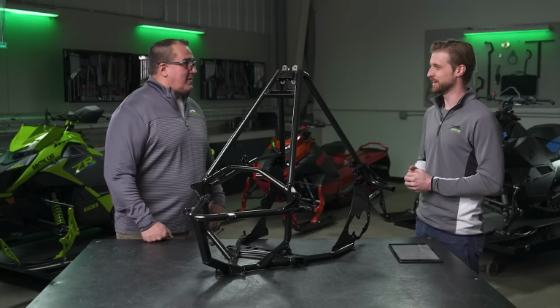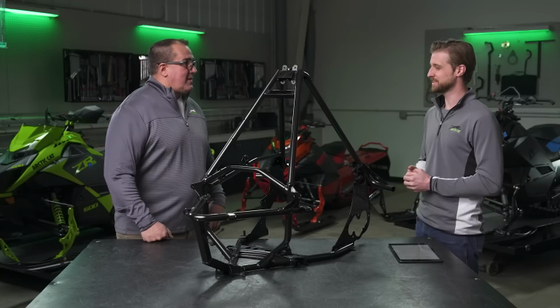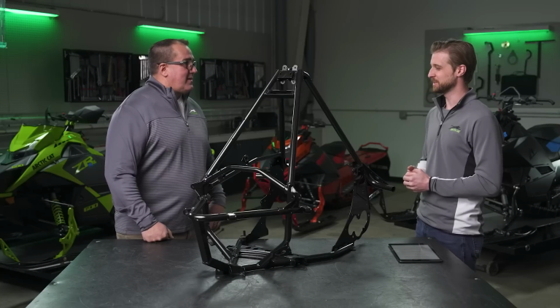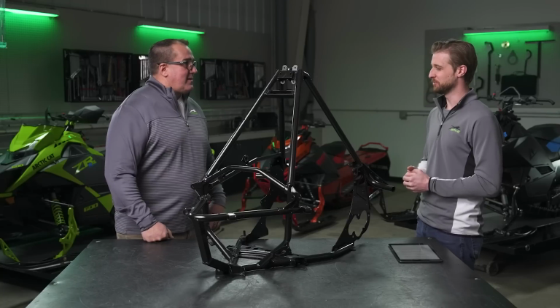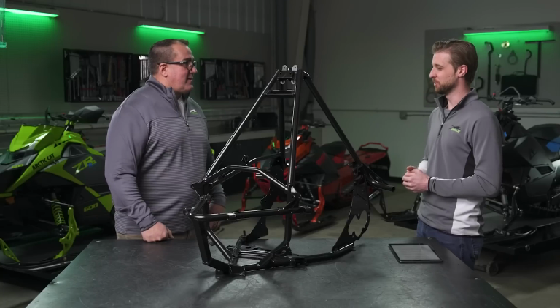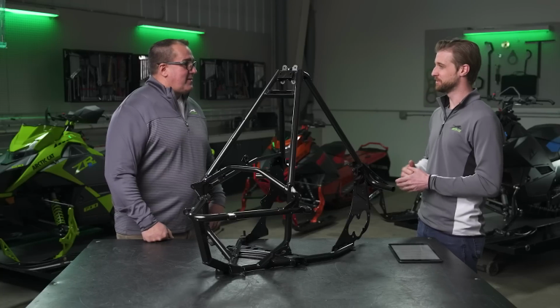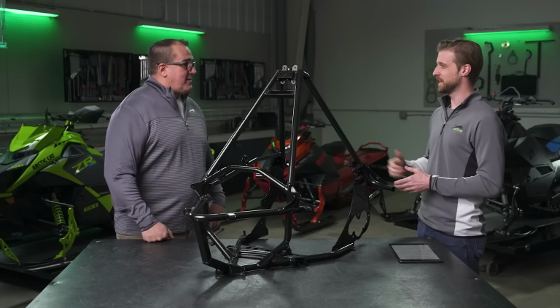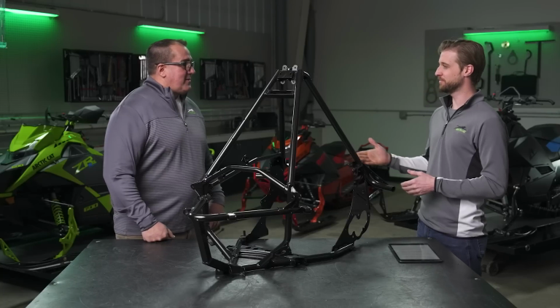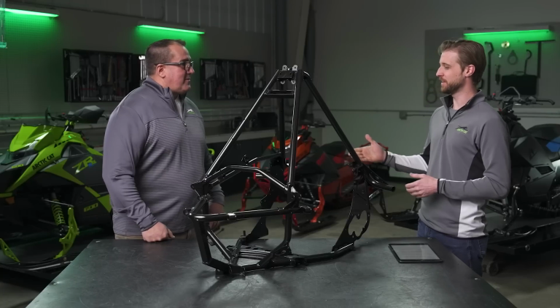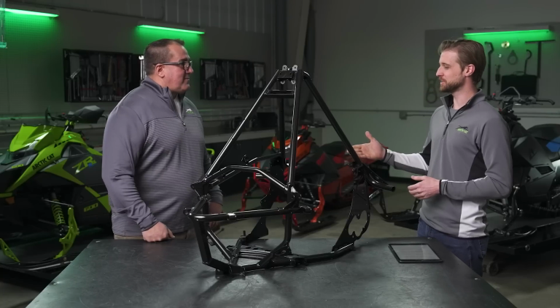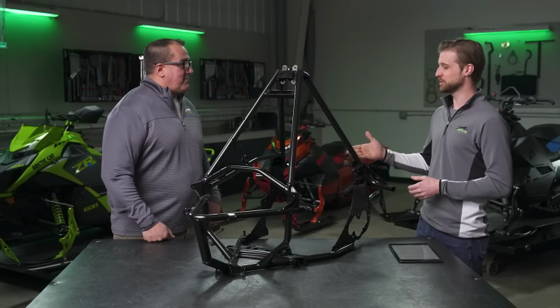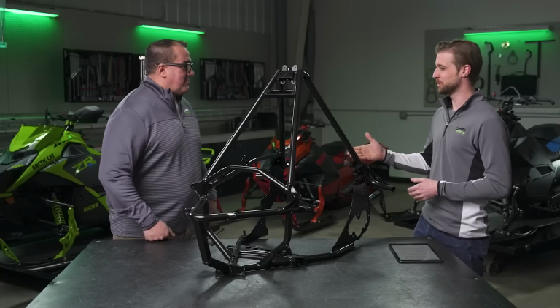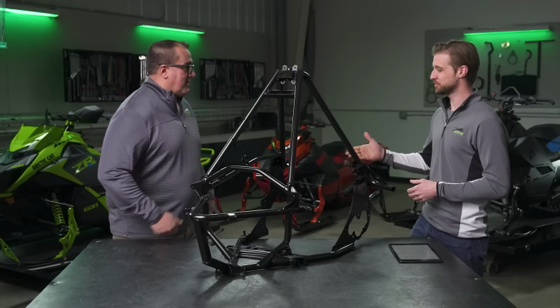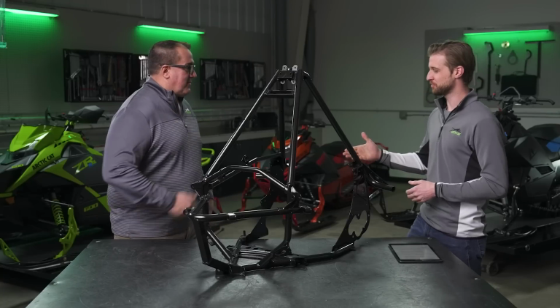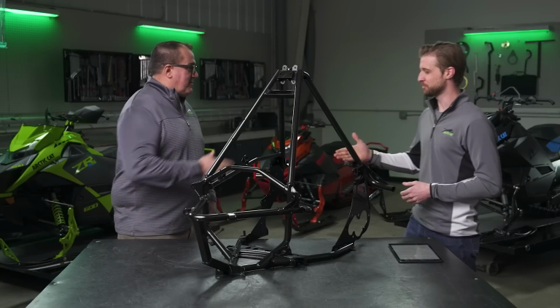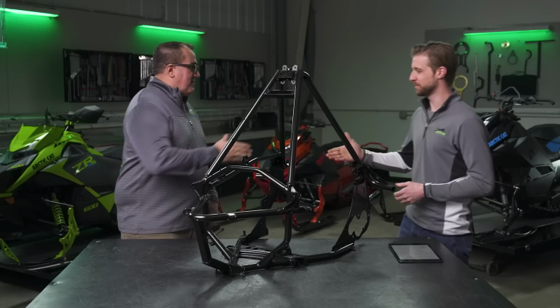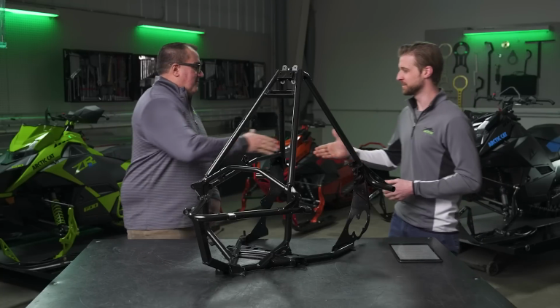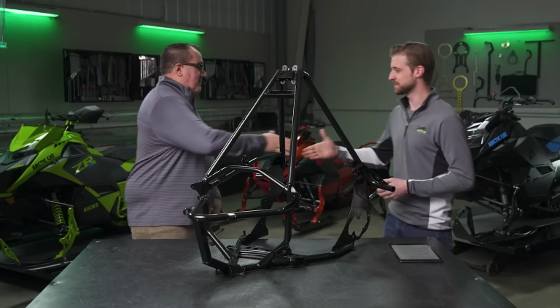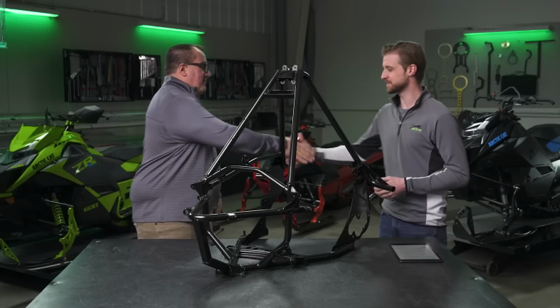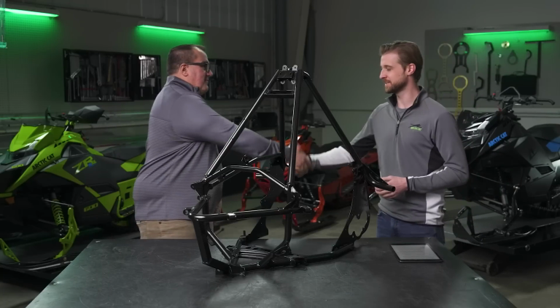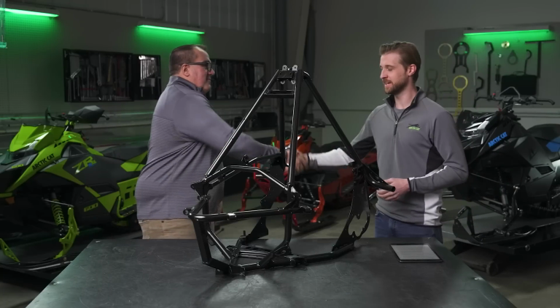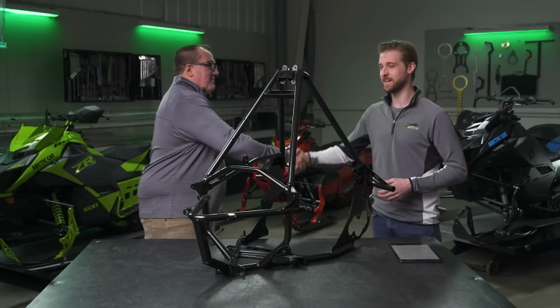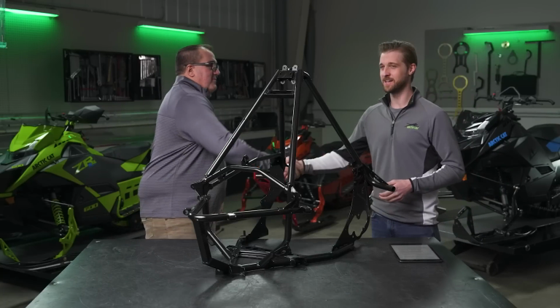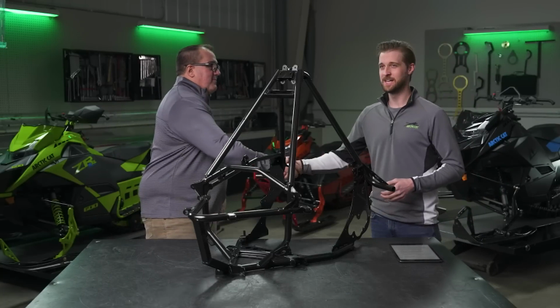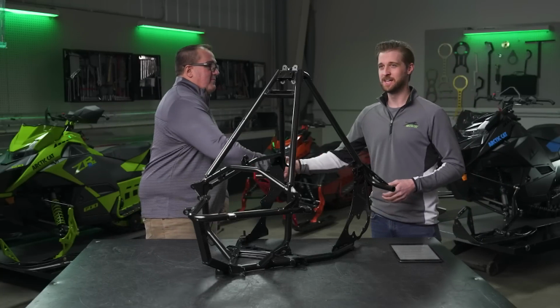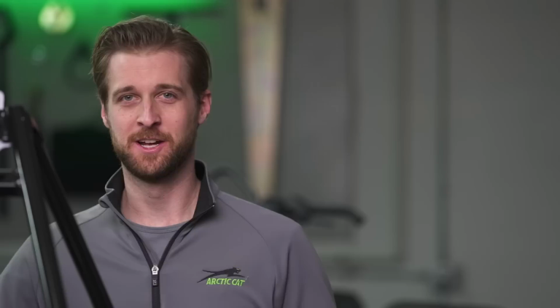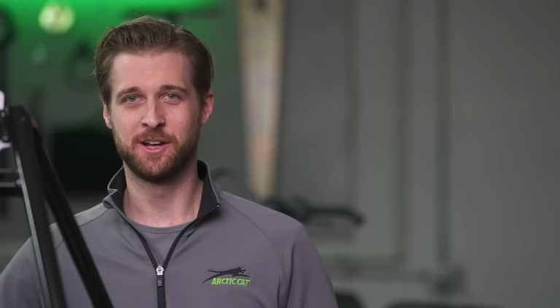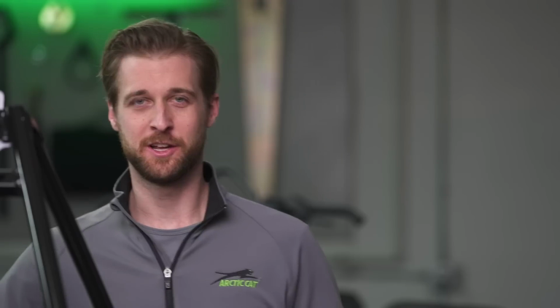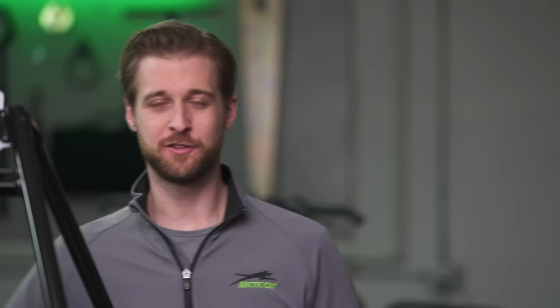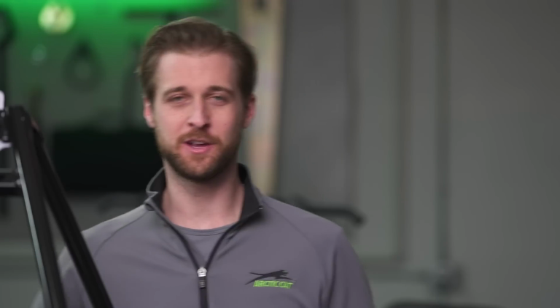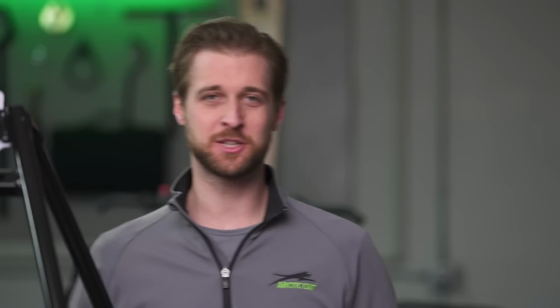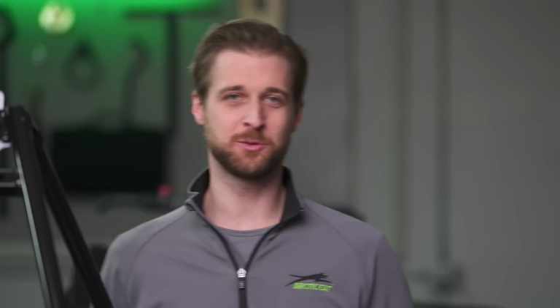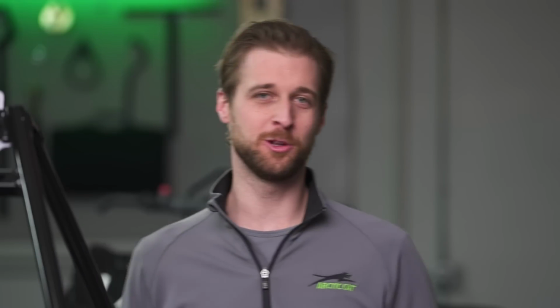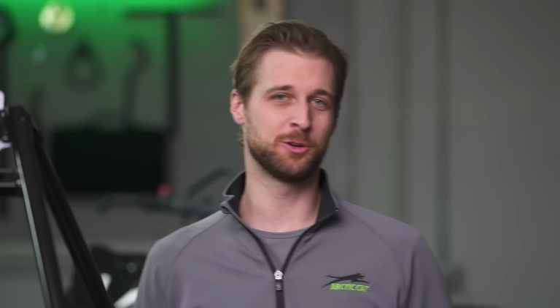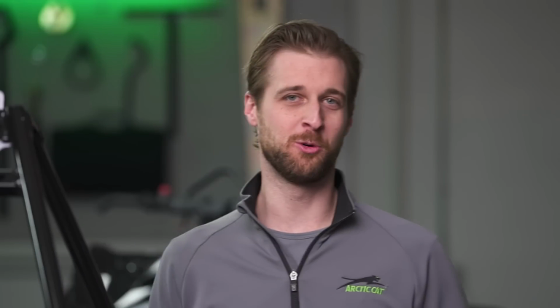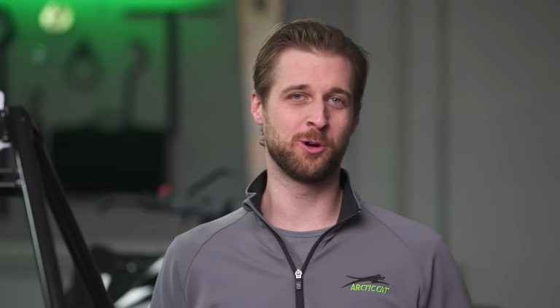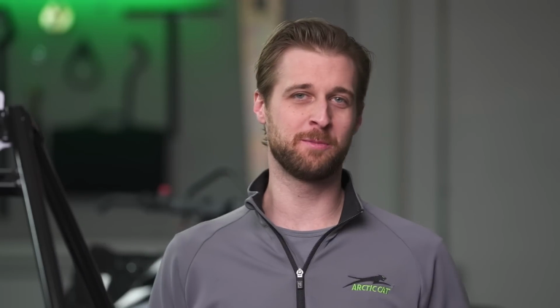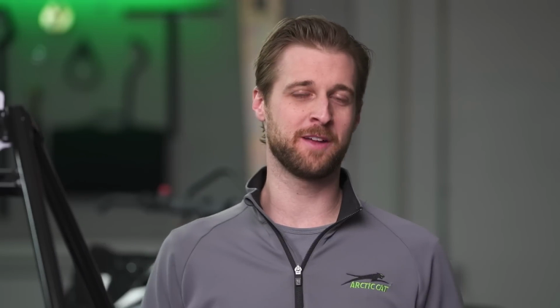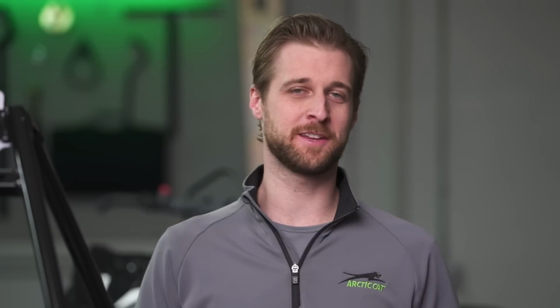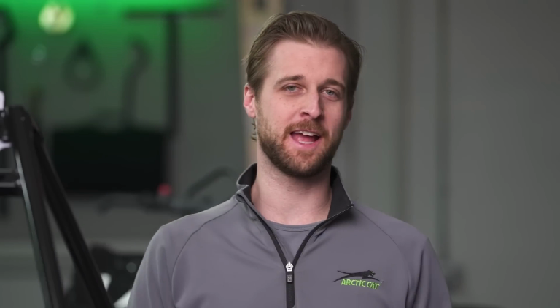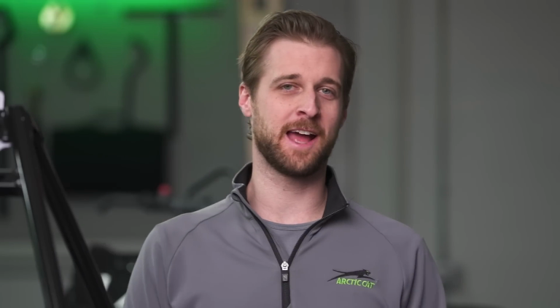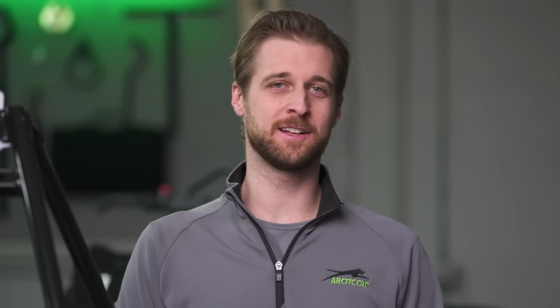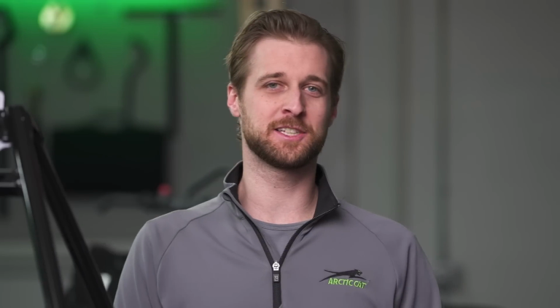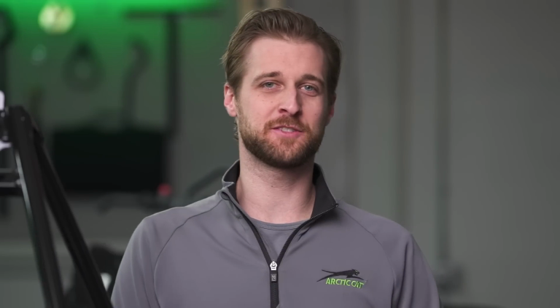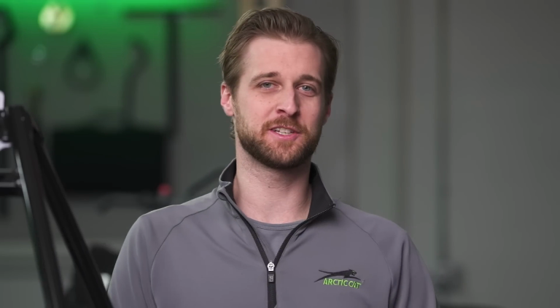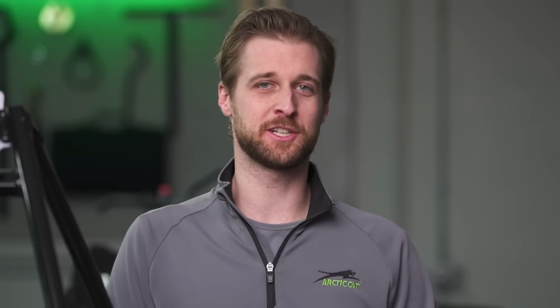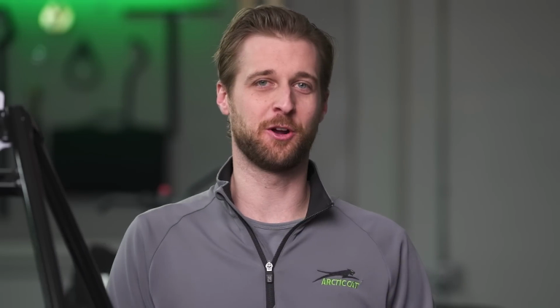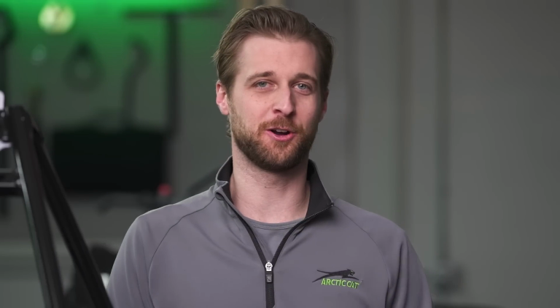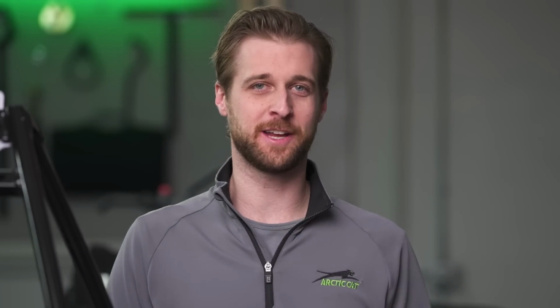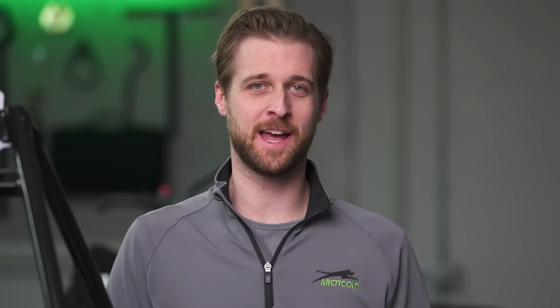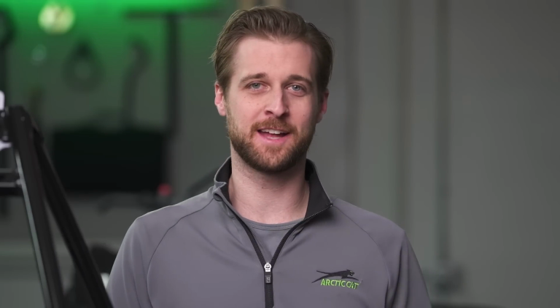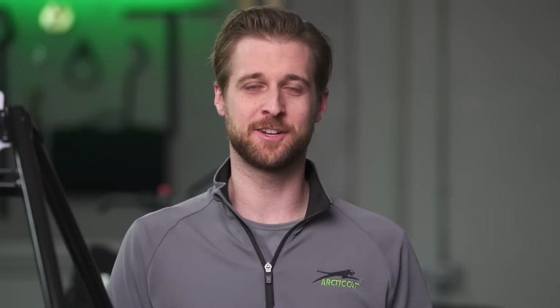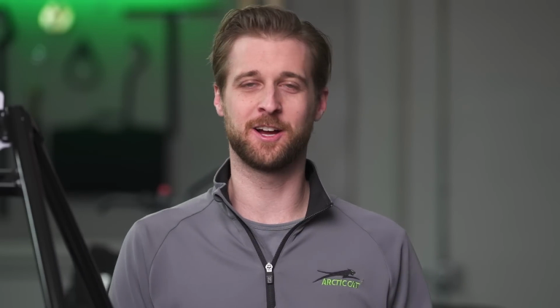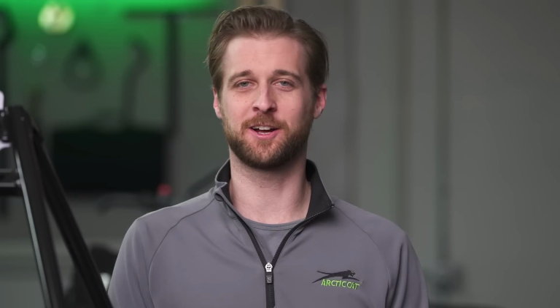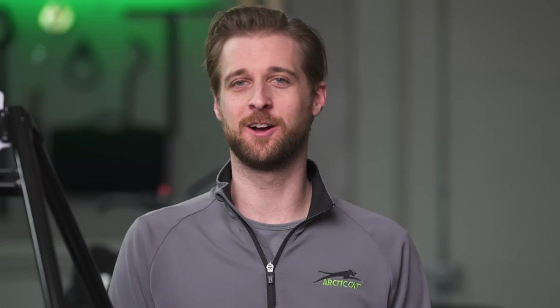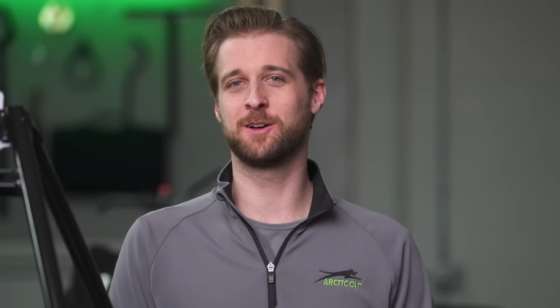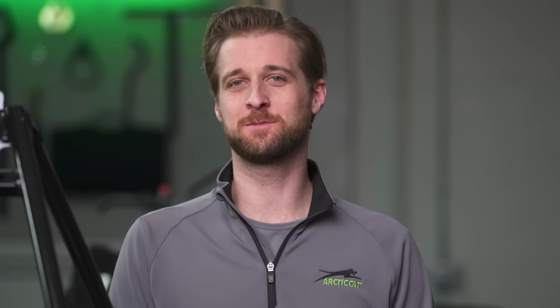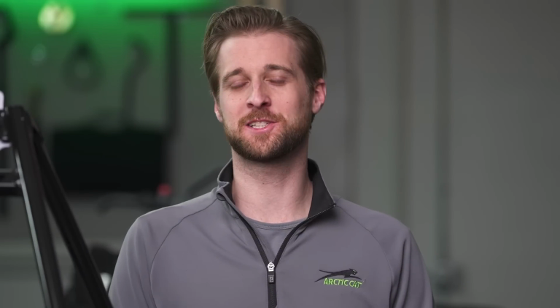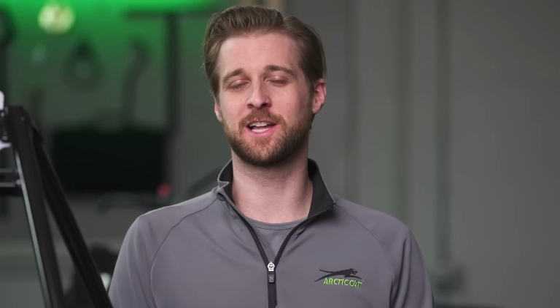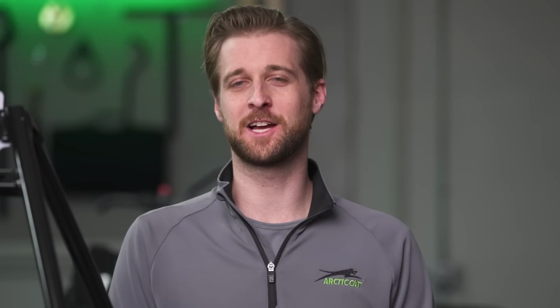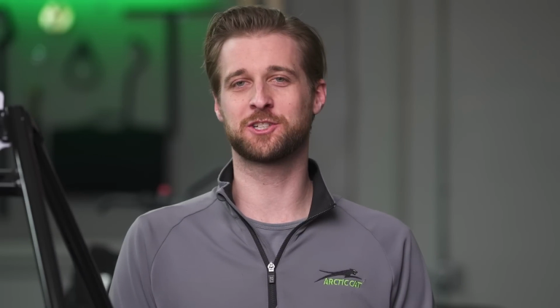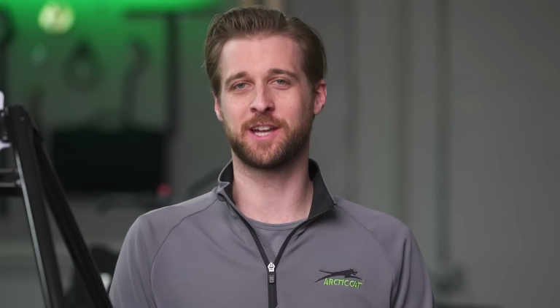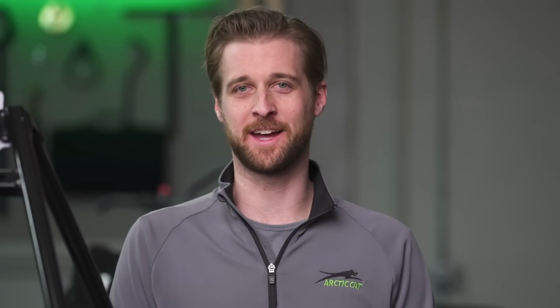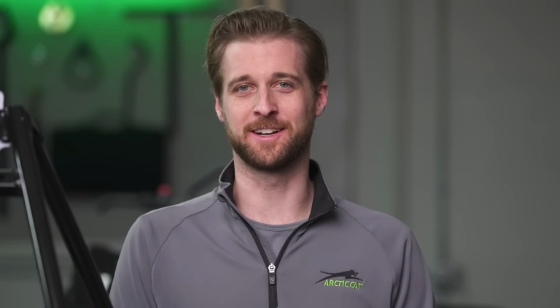Well Dave, thanks so much for joining us today. If you guys want to learn more about the Catalyst, visit ArcticCat.com/catalyst.